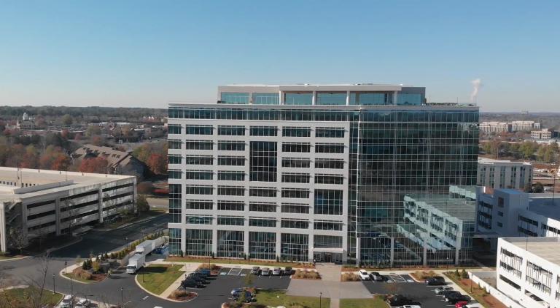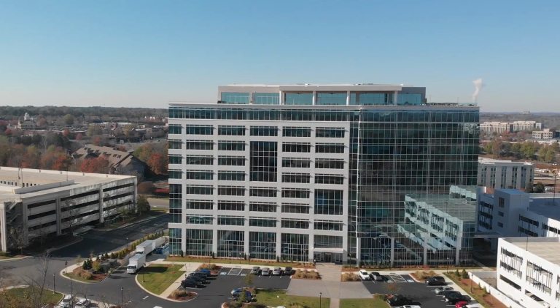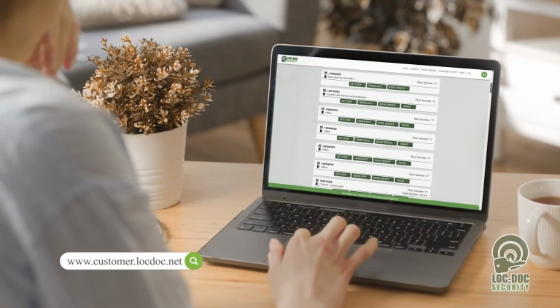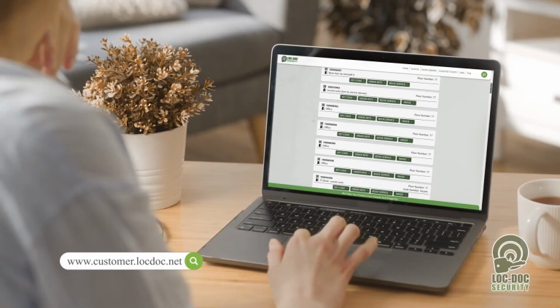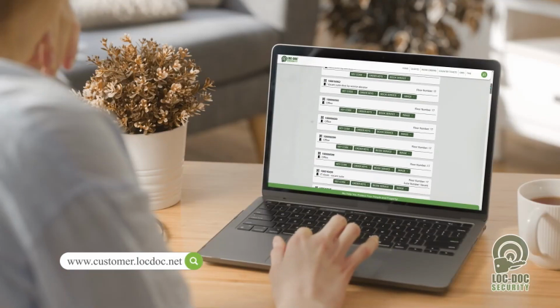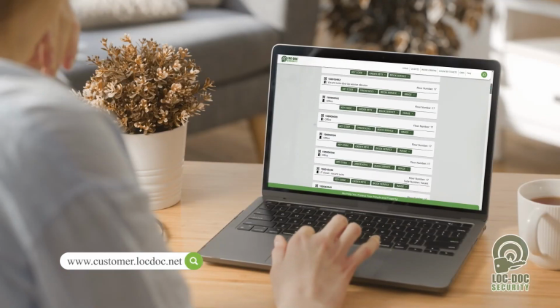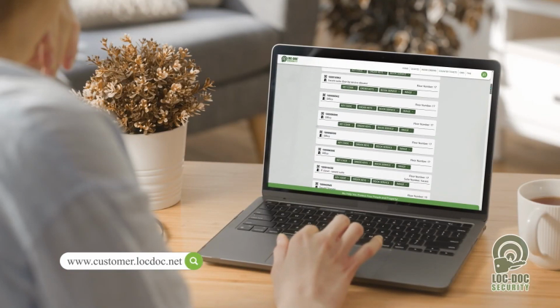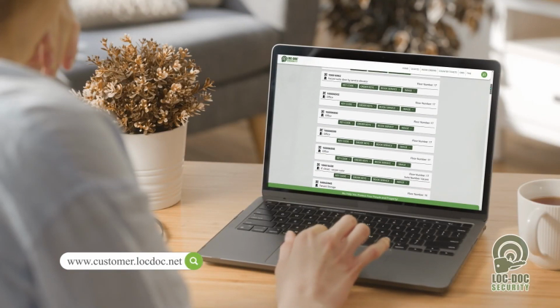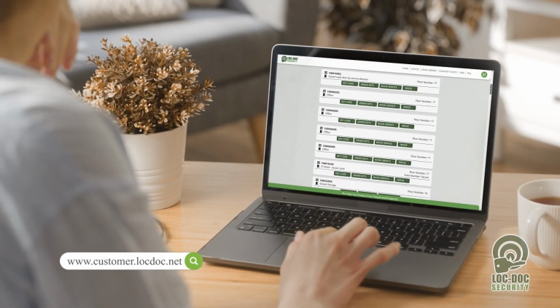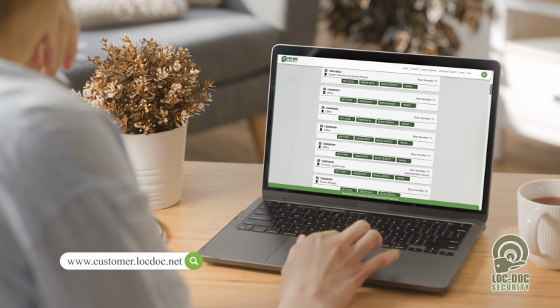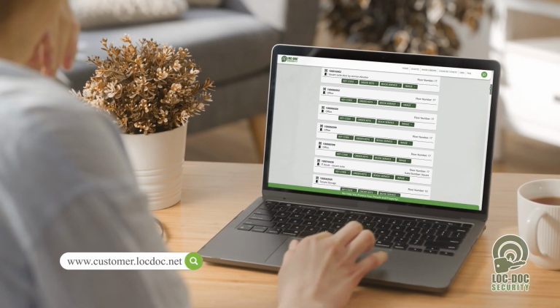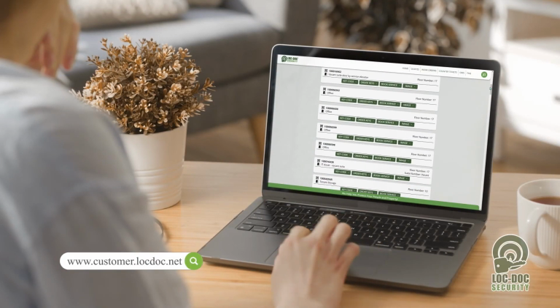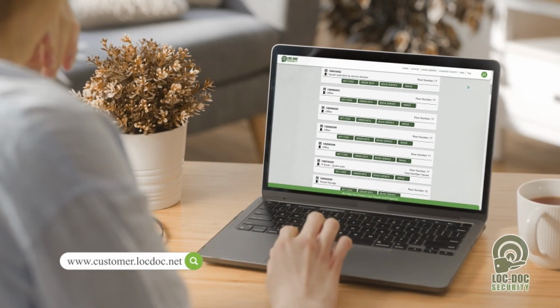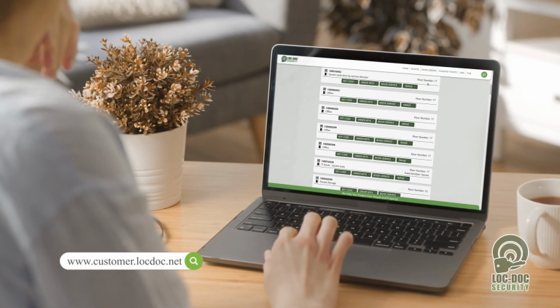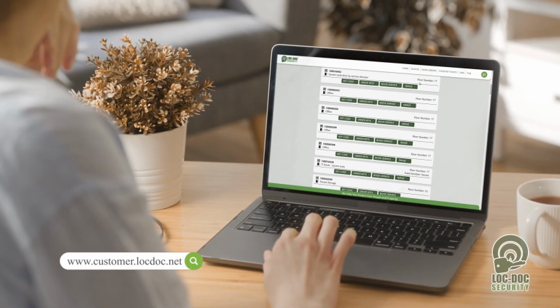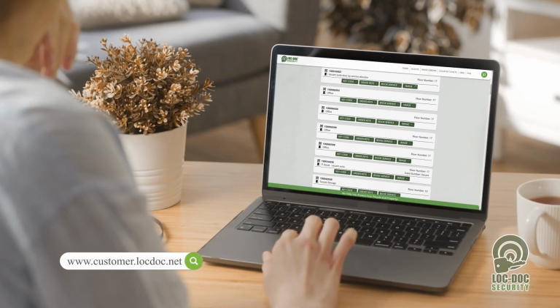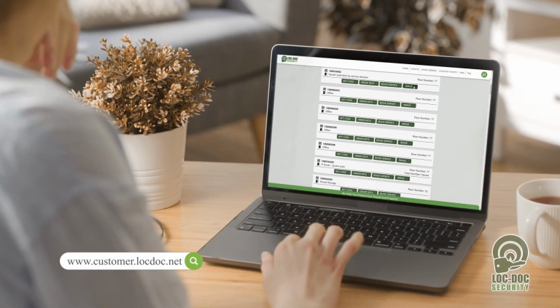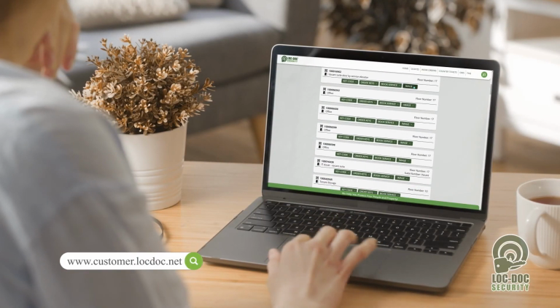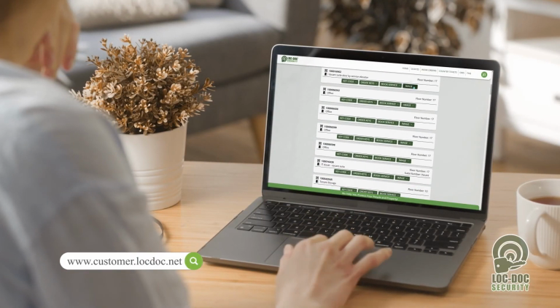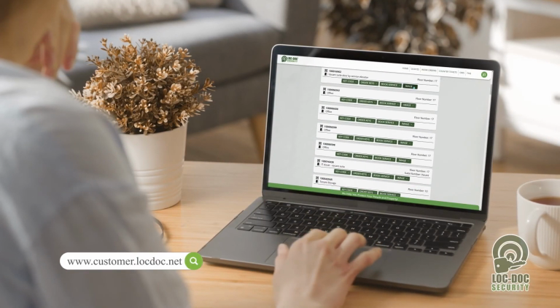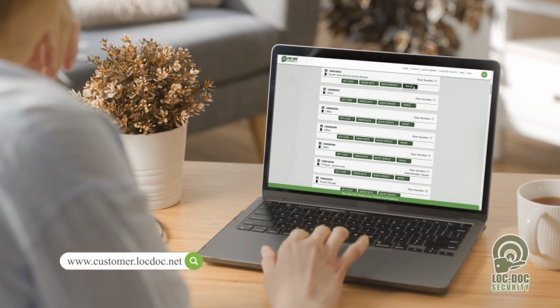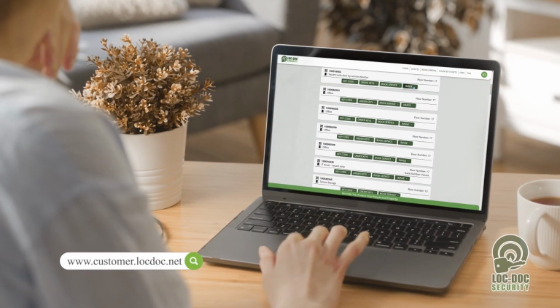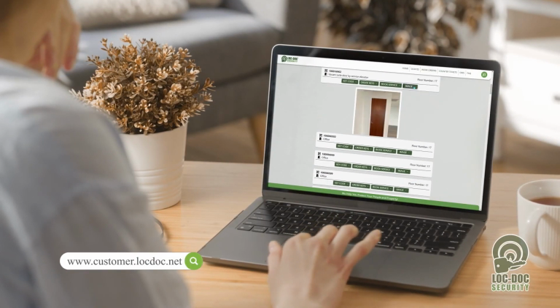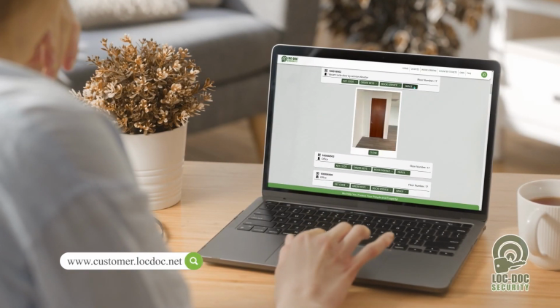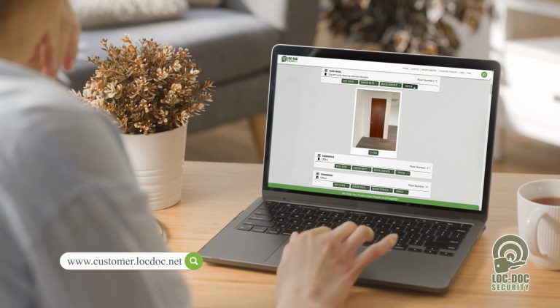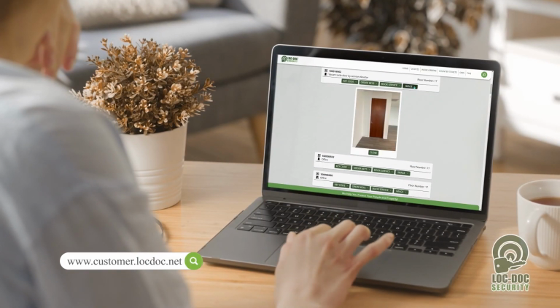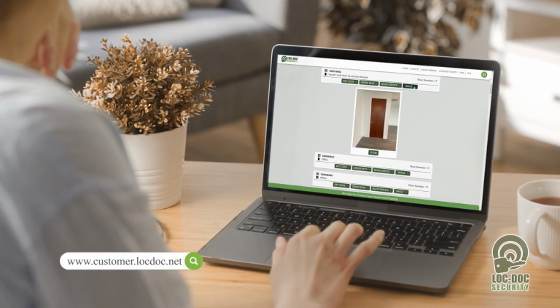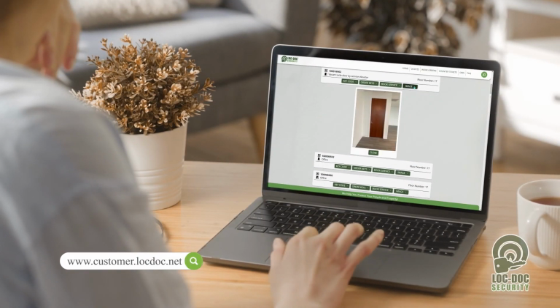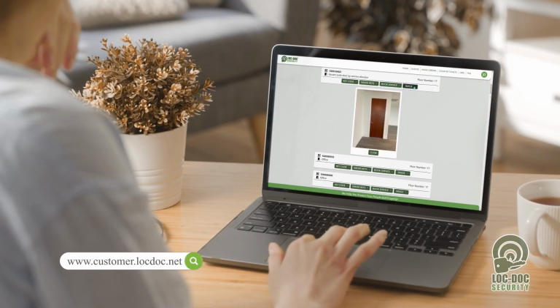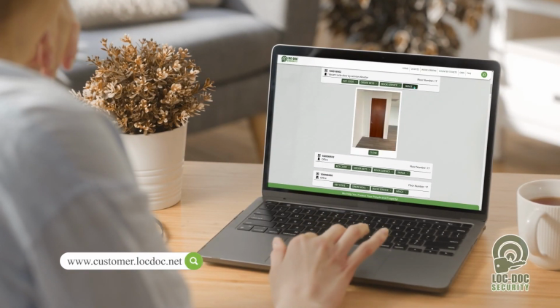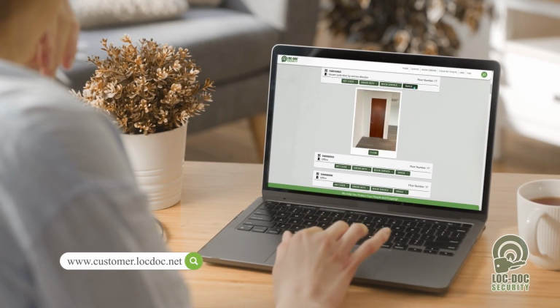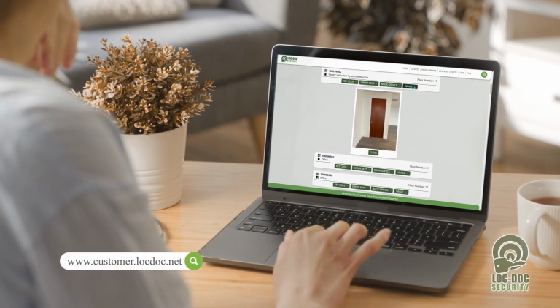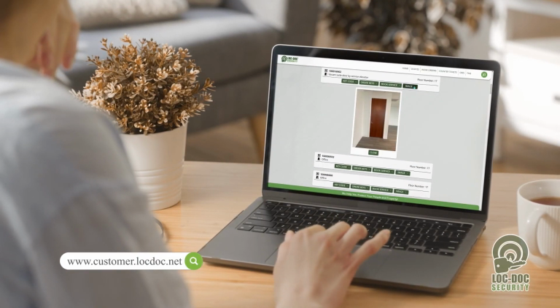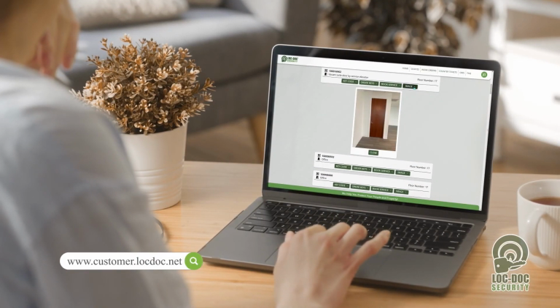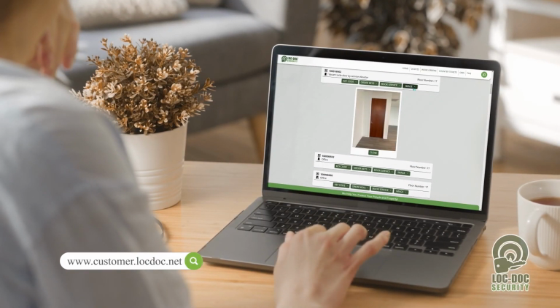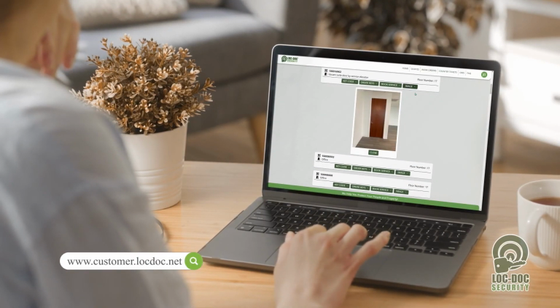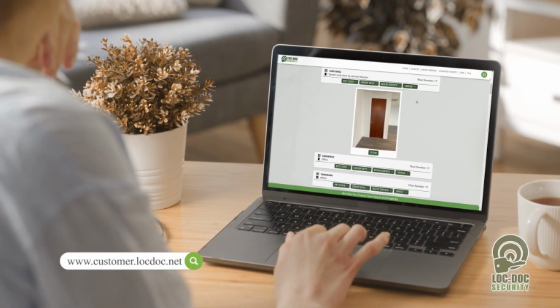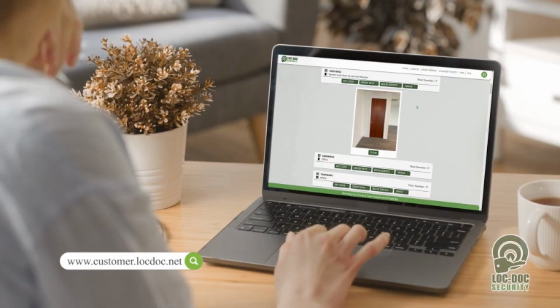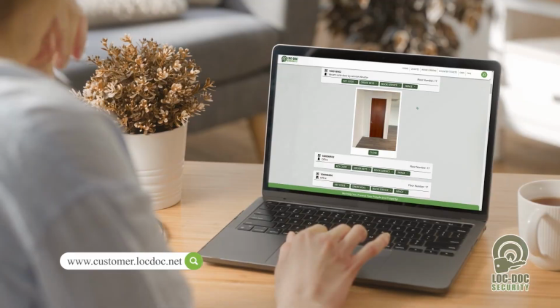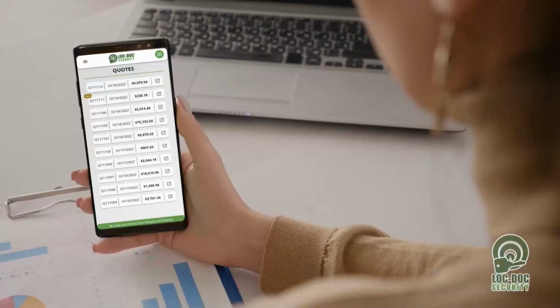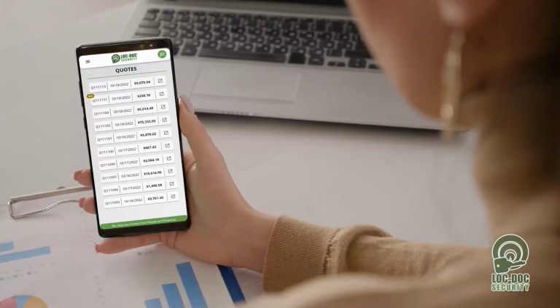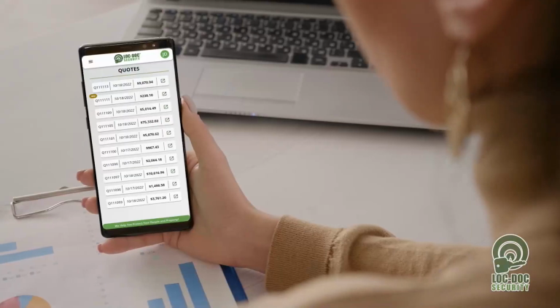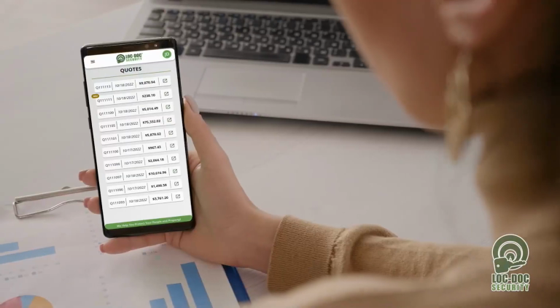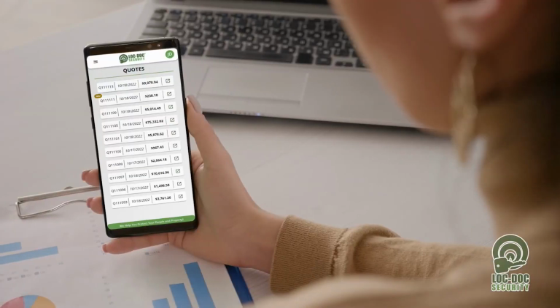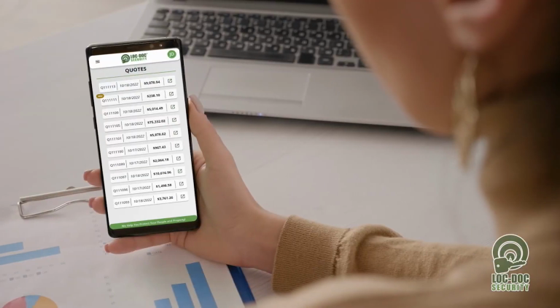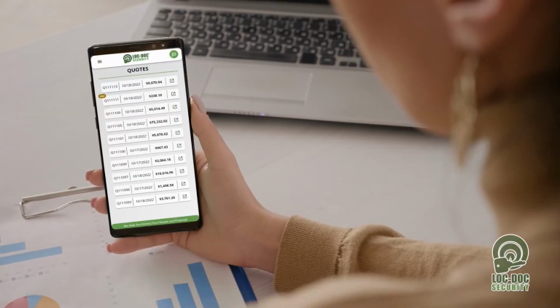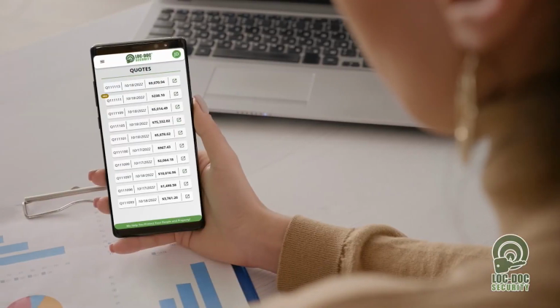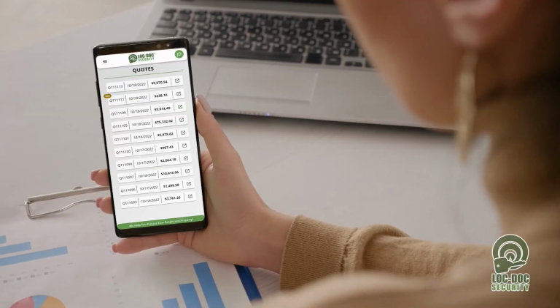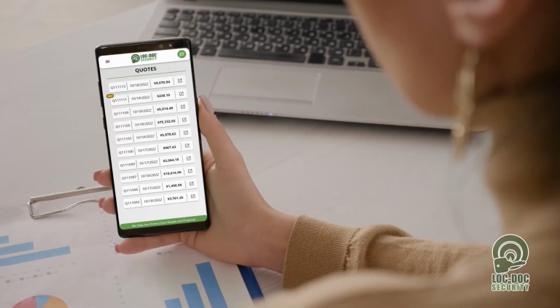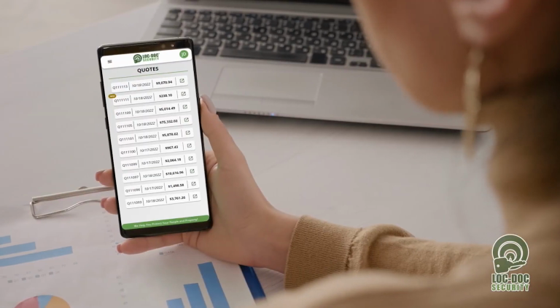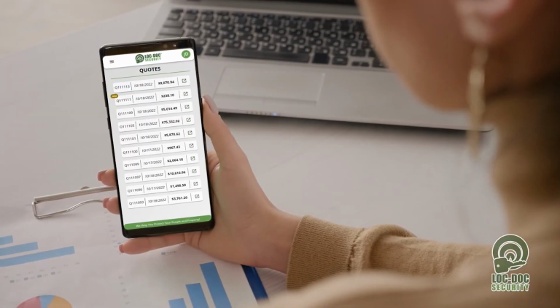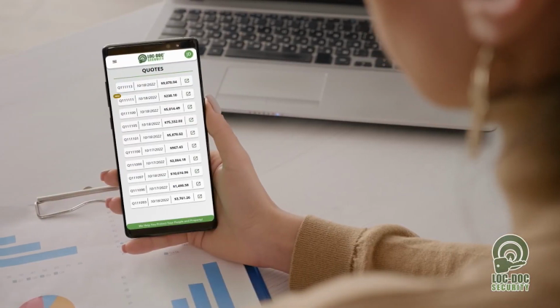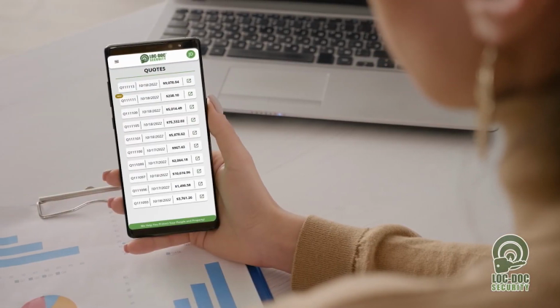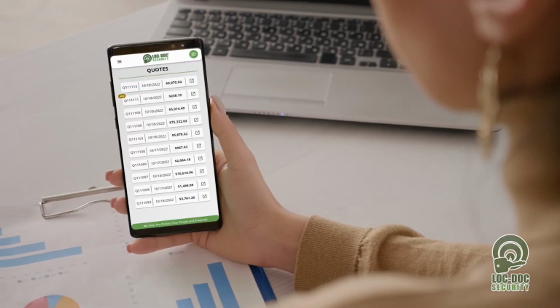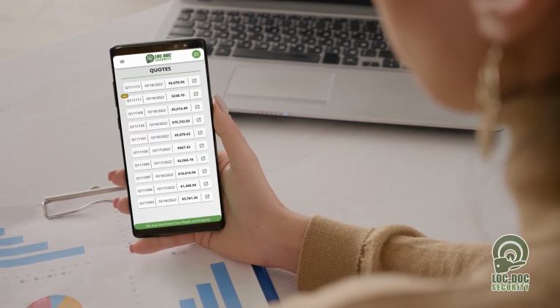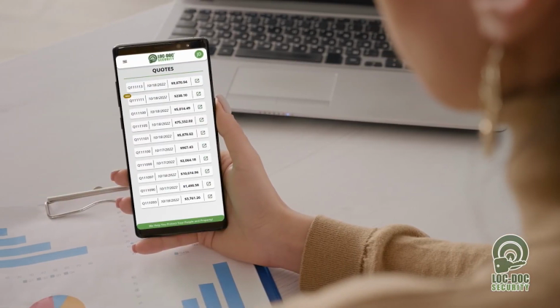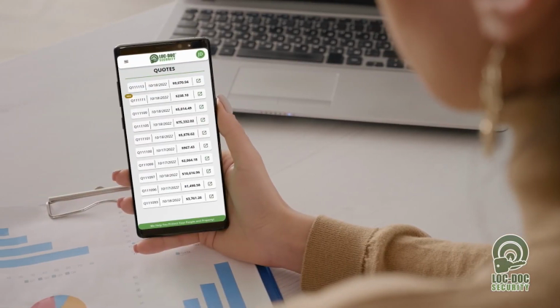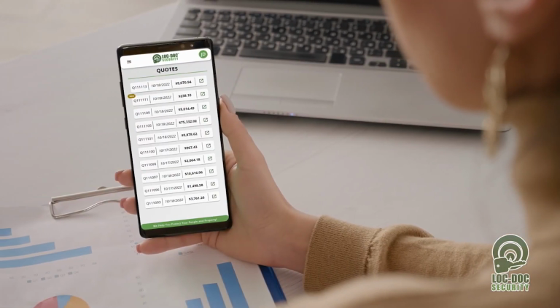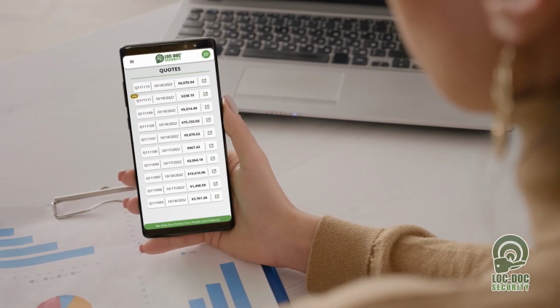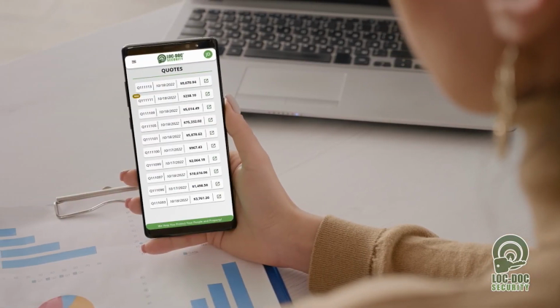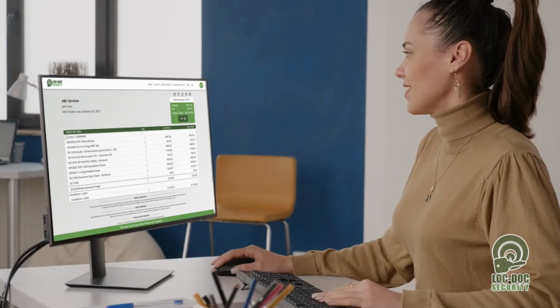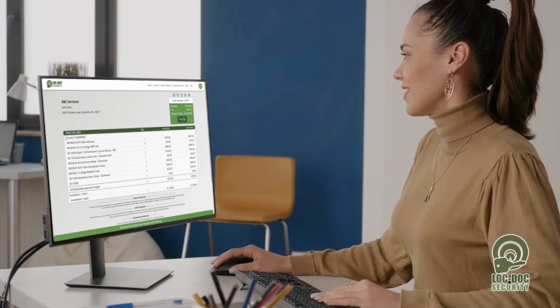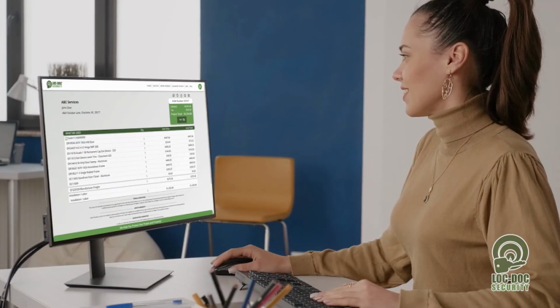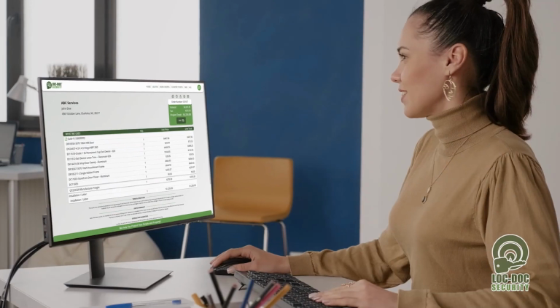Building engineers can also easily utilize our opening management system to determine specific keying information and past service records.